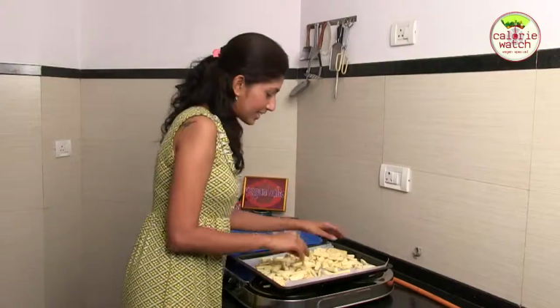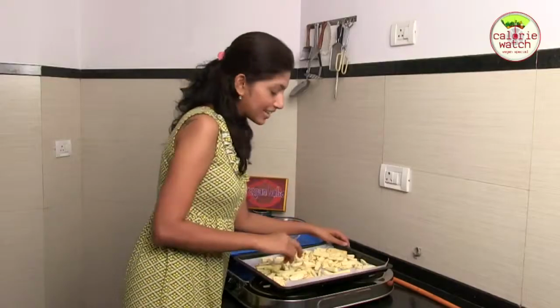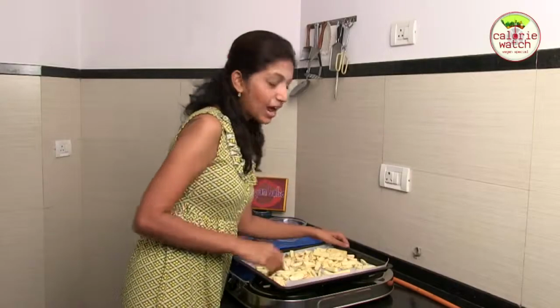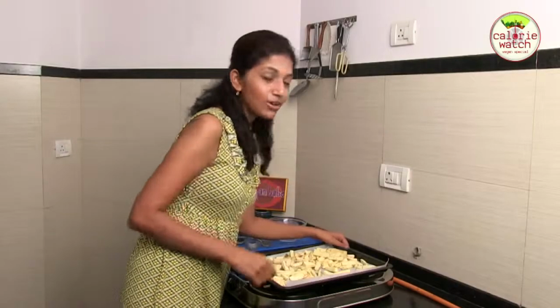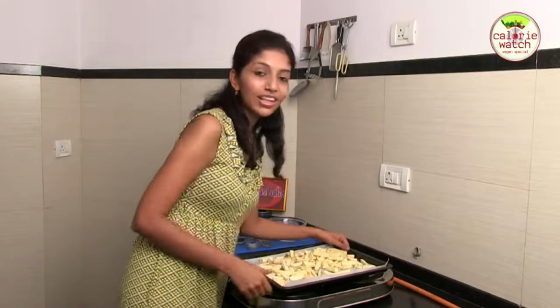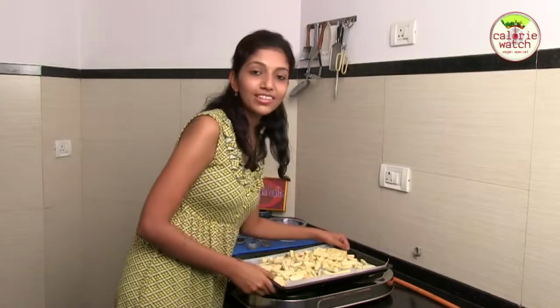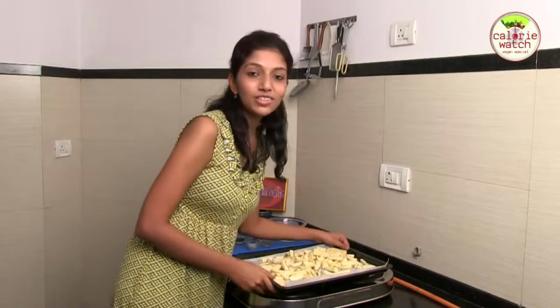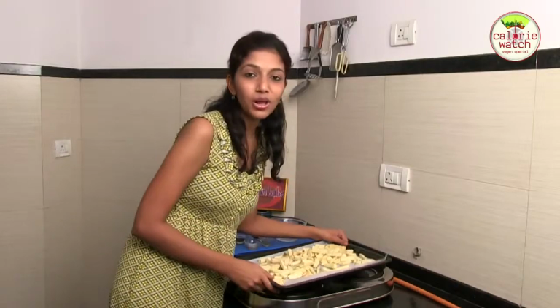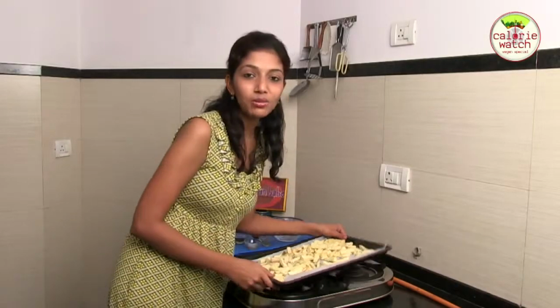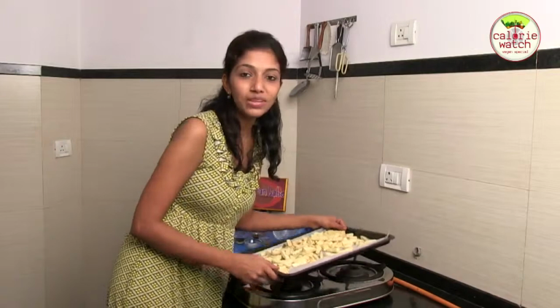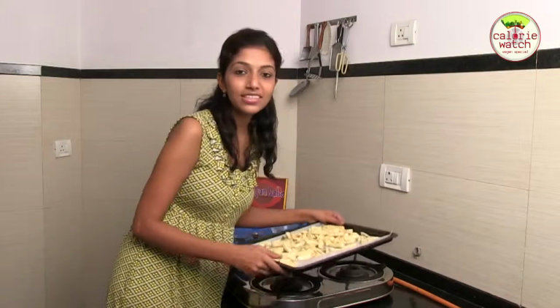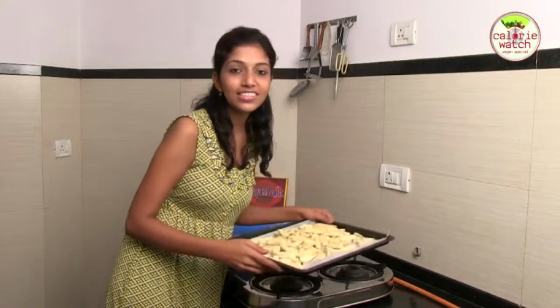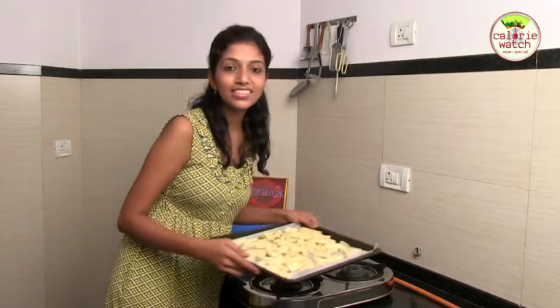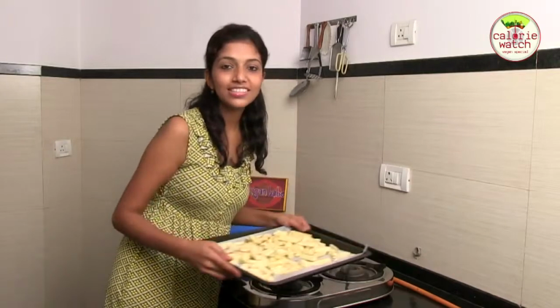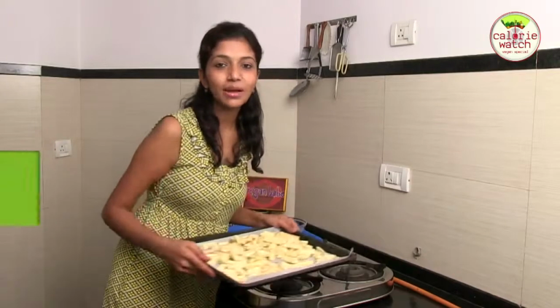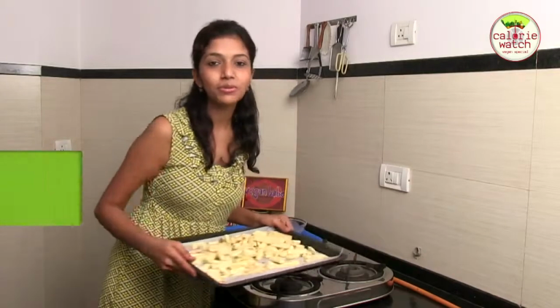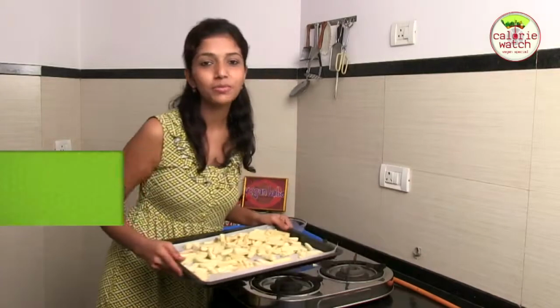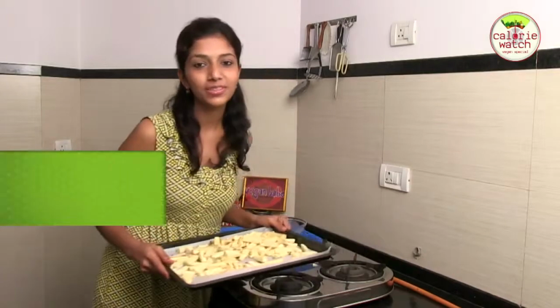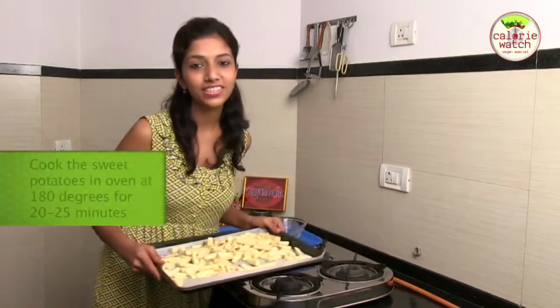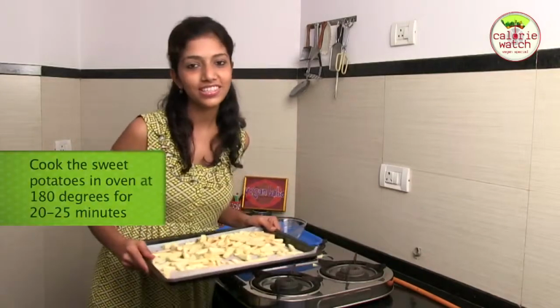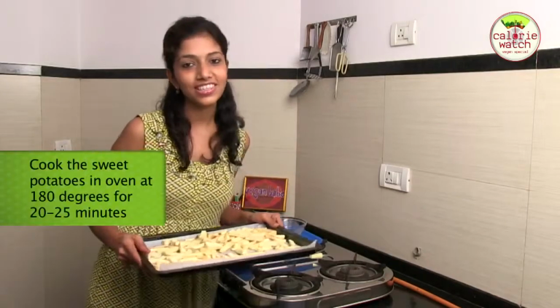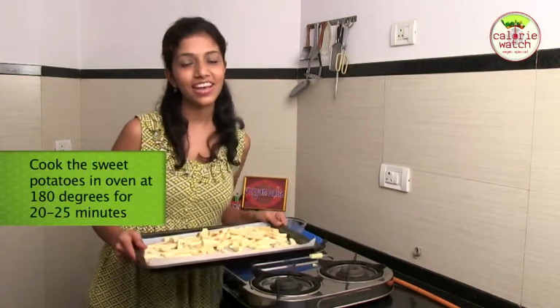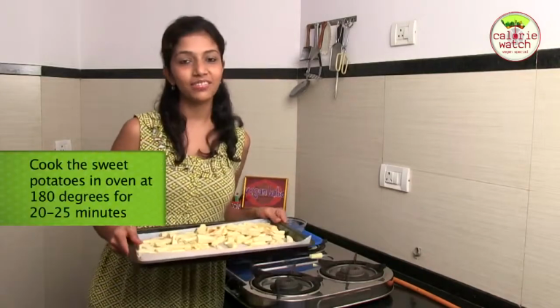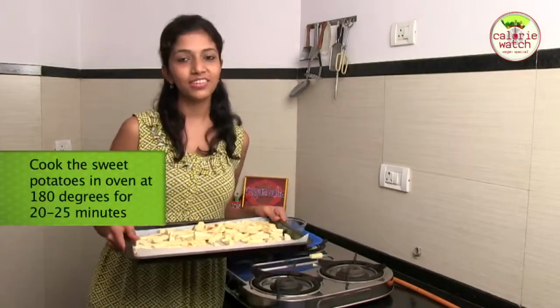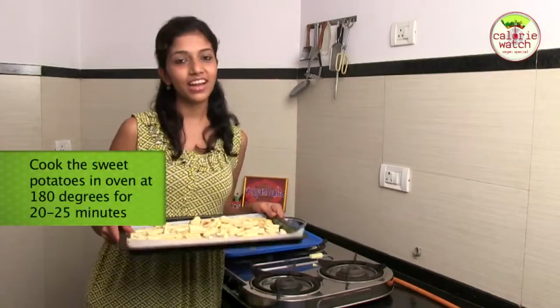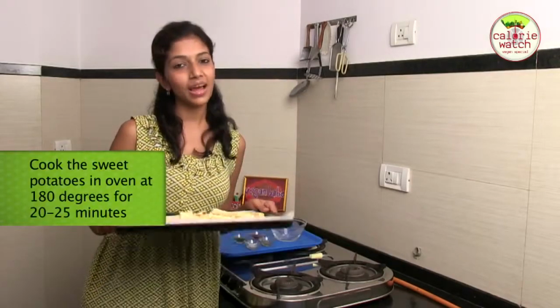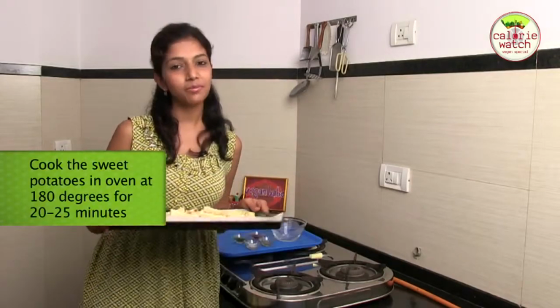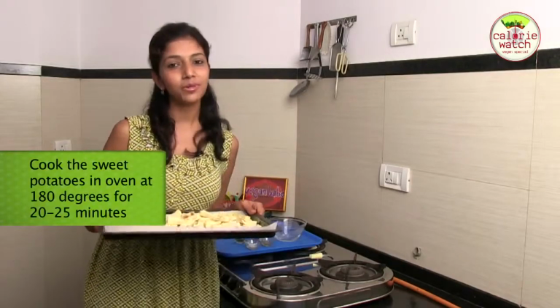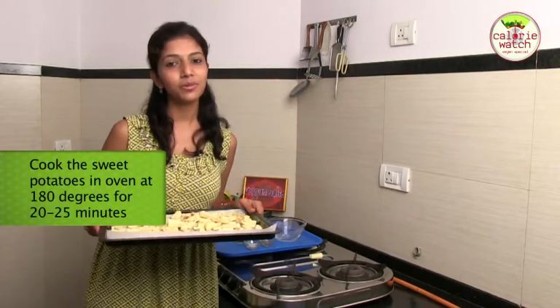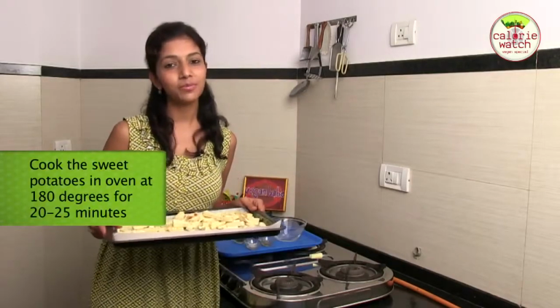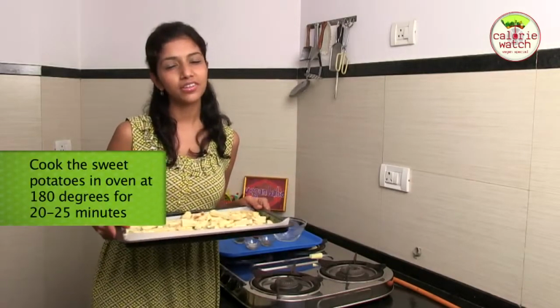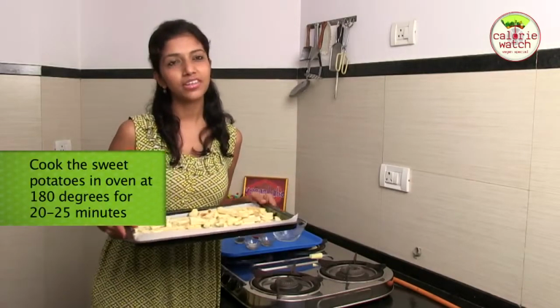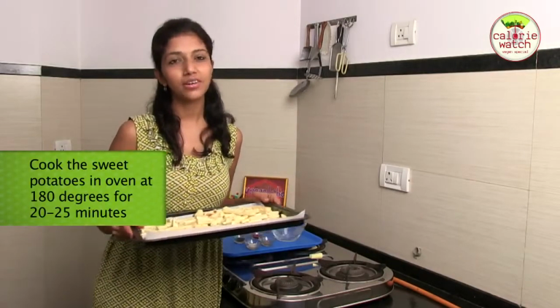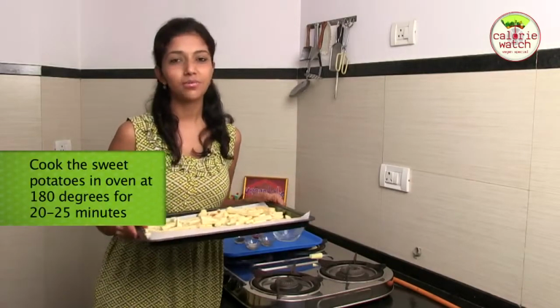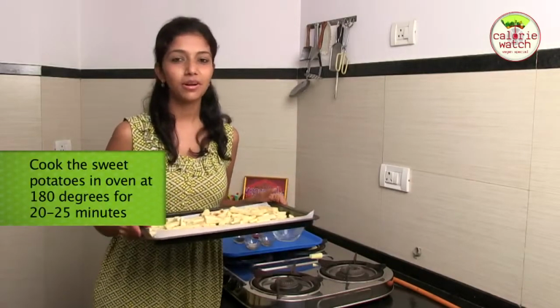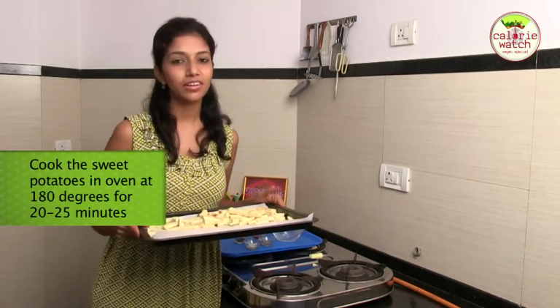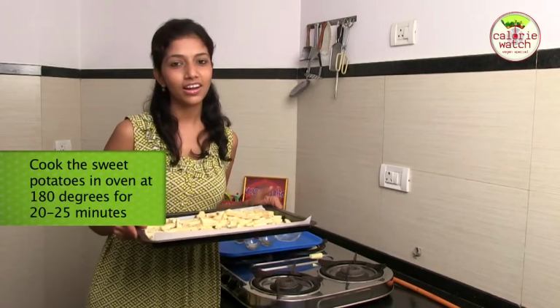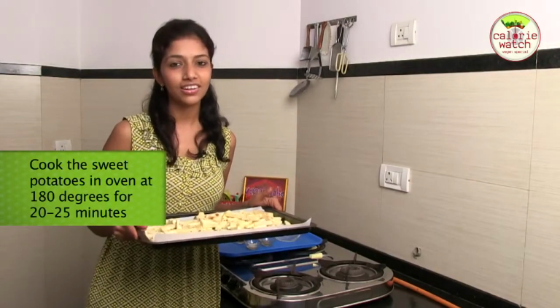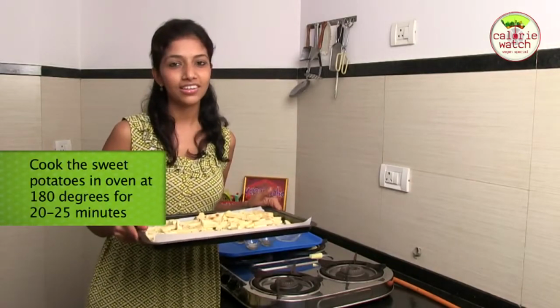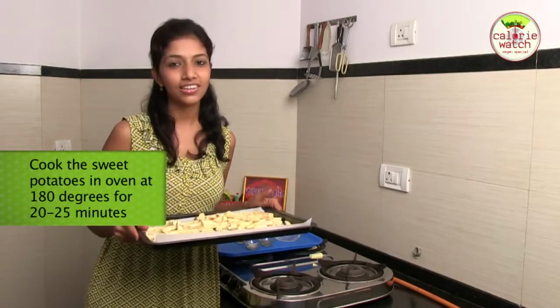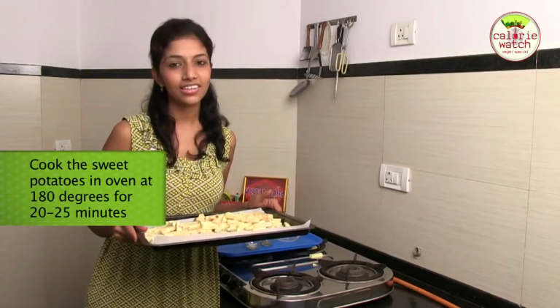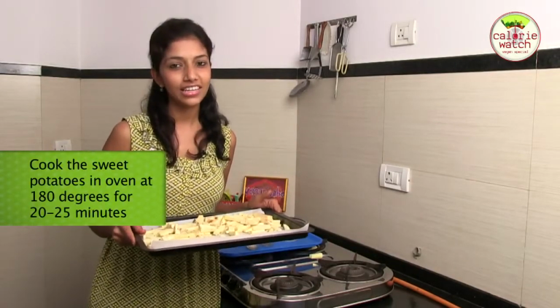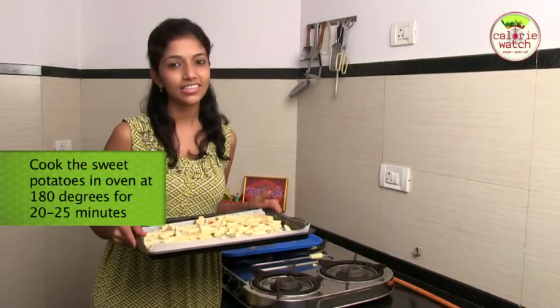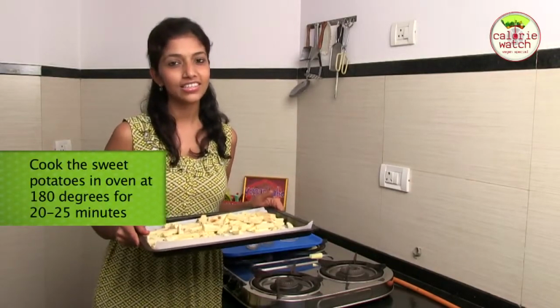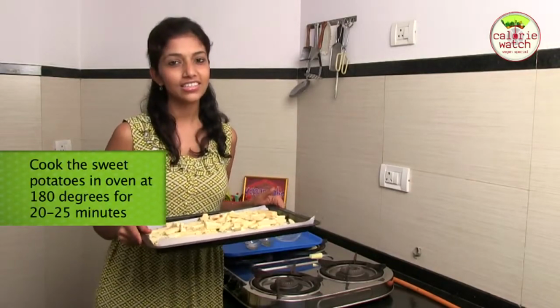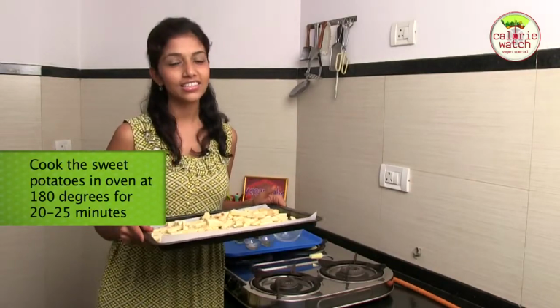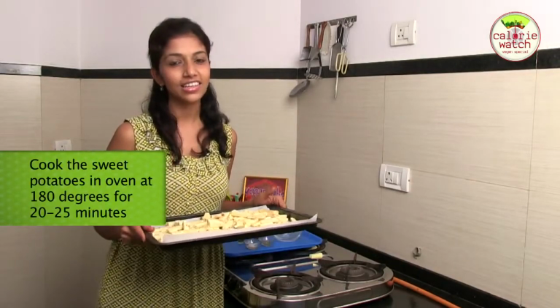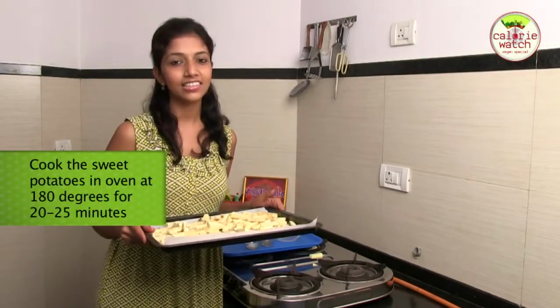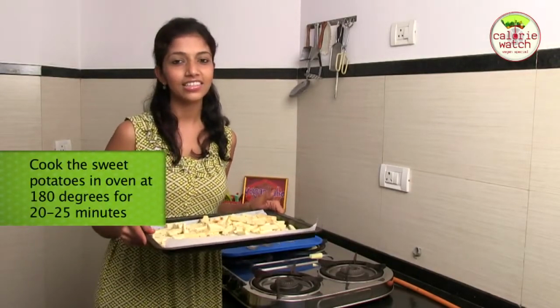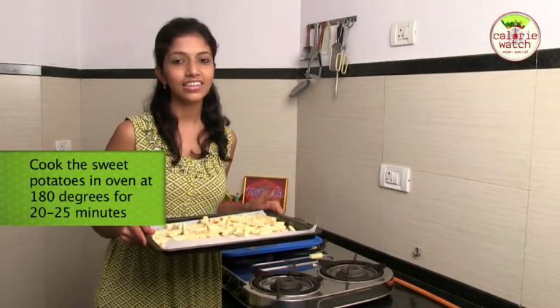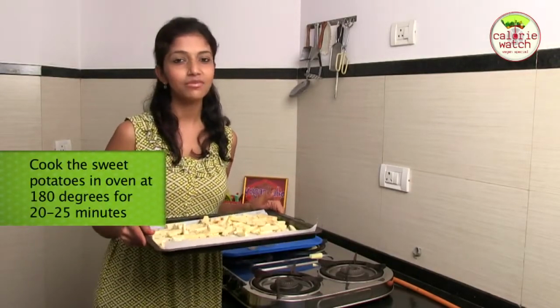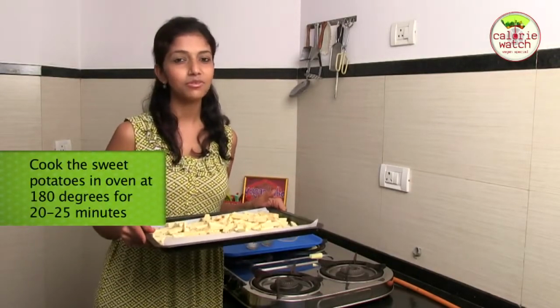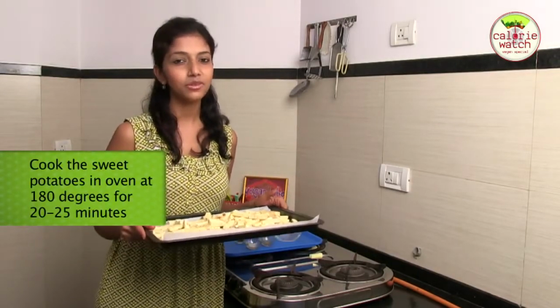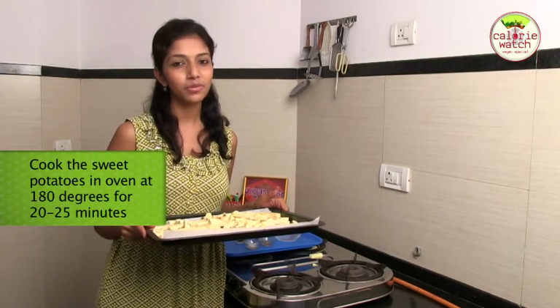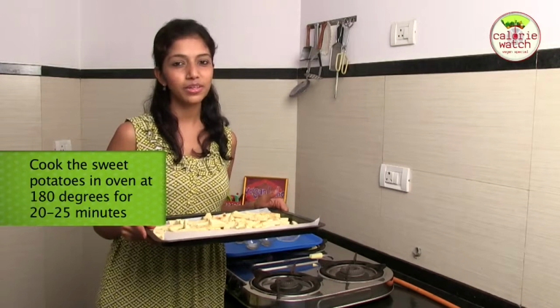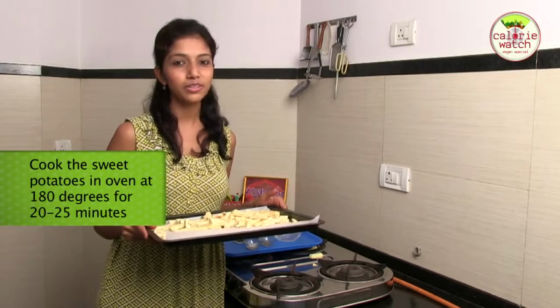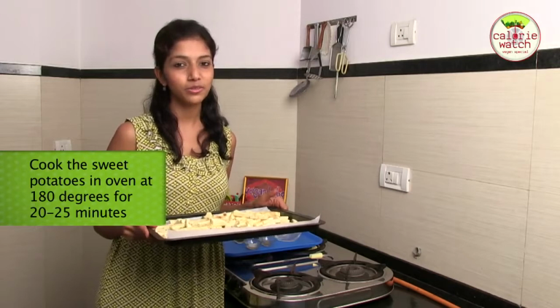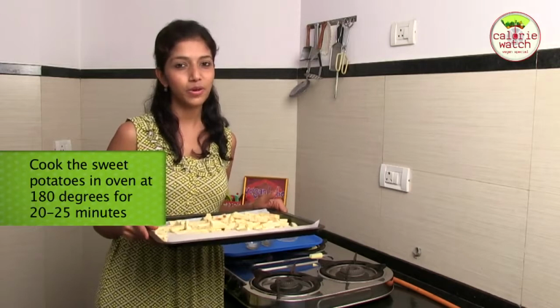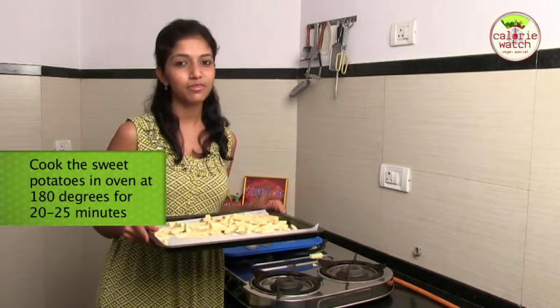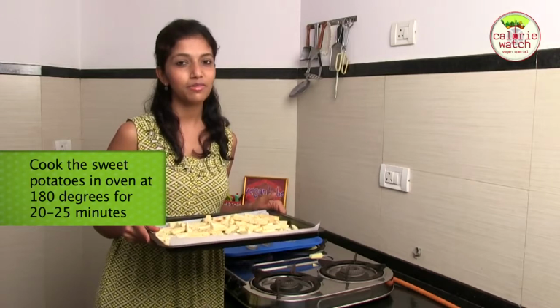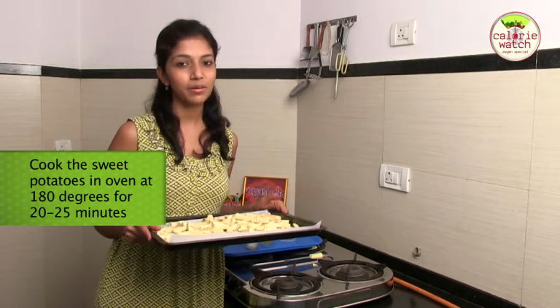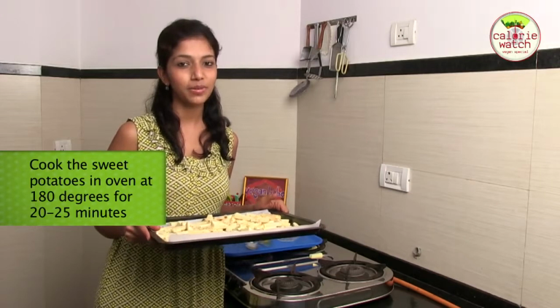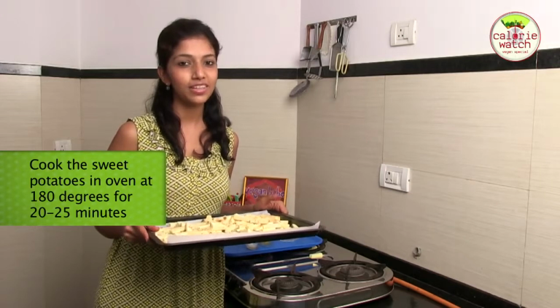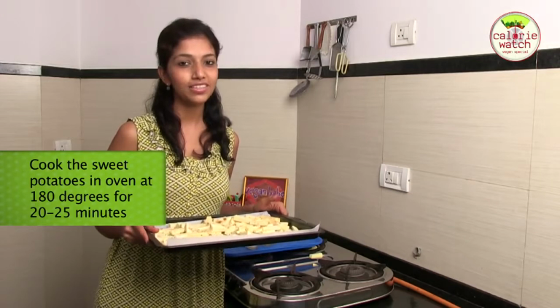Now that it's all mixed, it's time to put this in the oven. I am going to put it at about 180 degrees centigrade for 20 to 25 minutes.